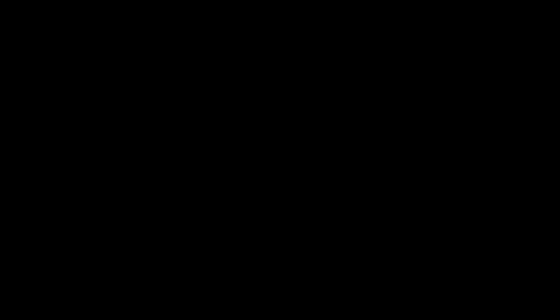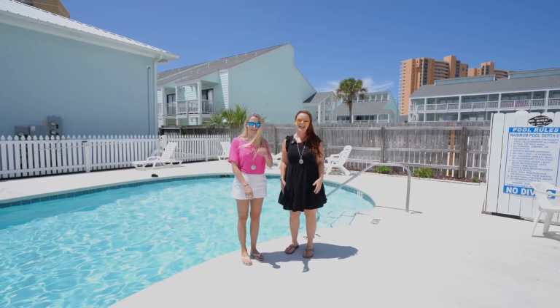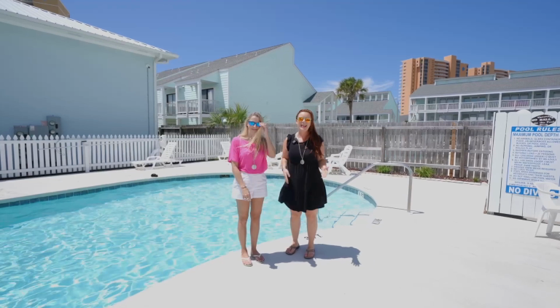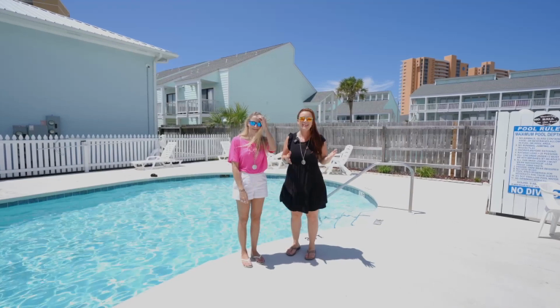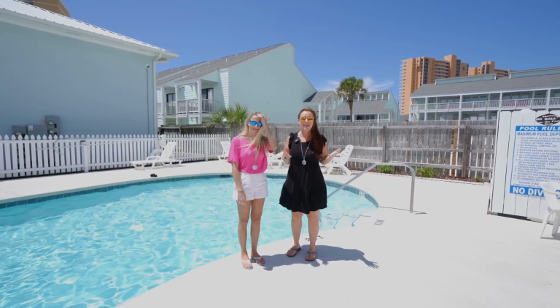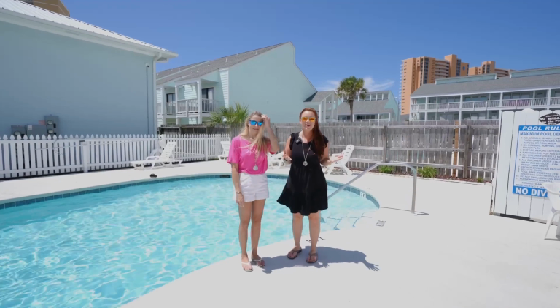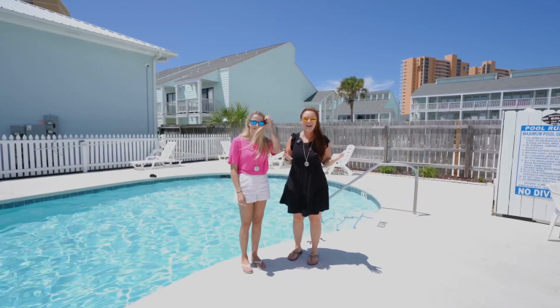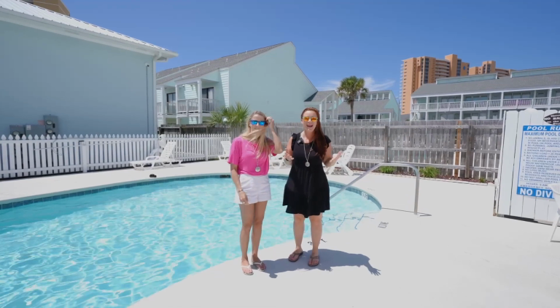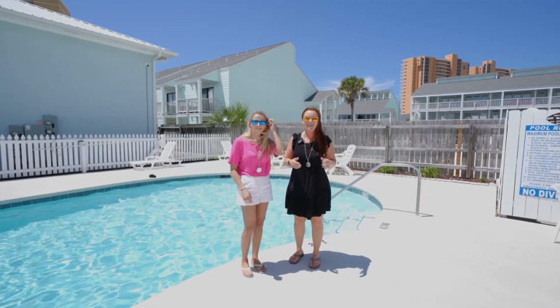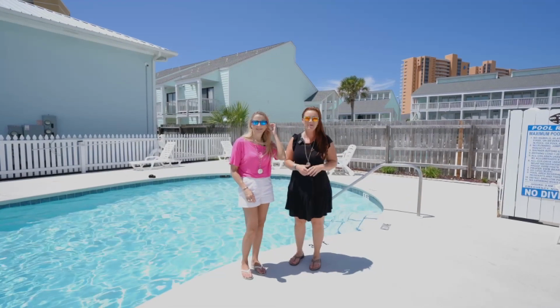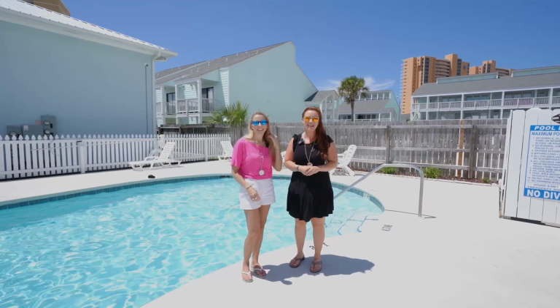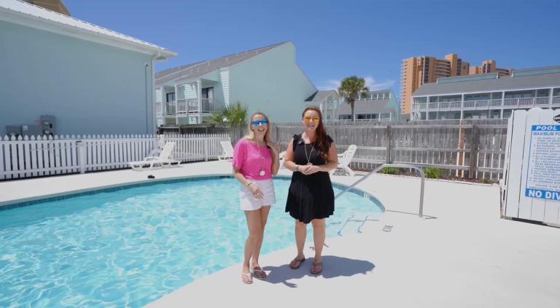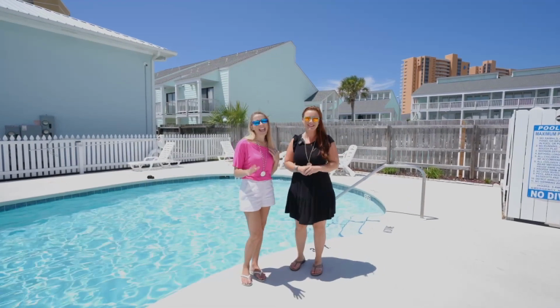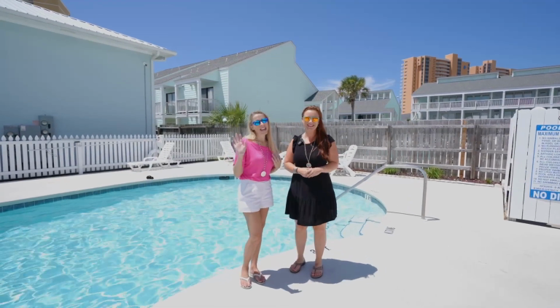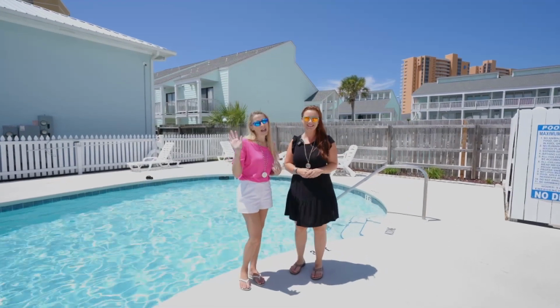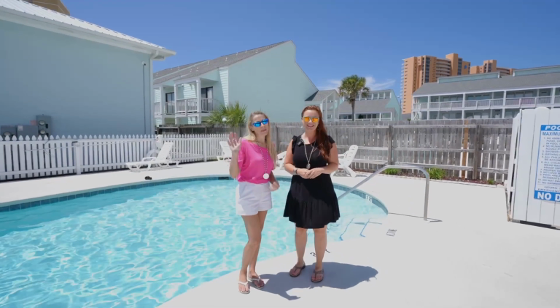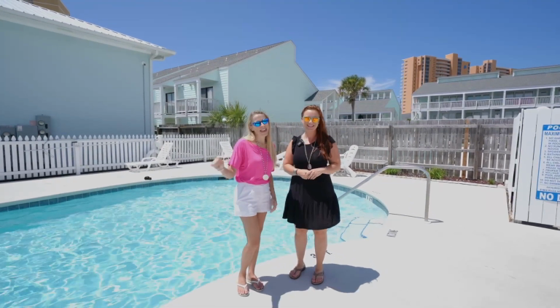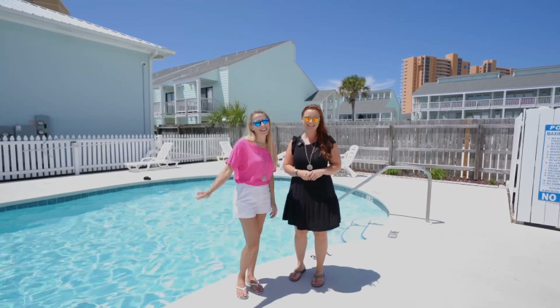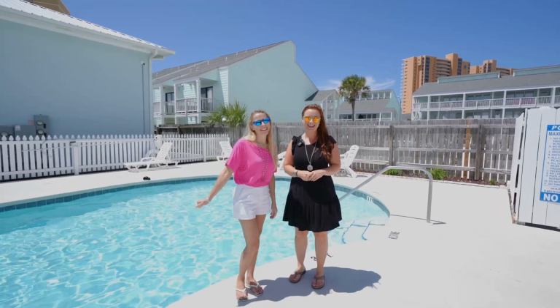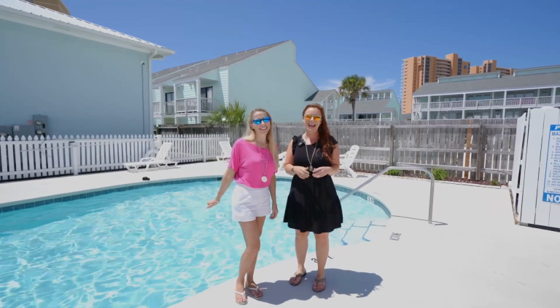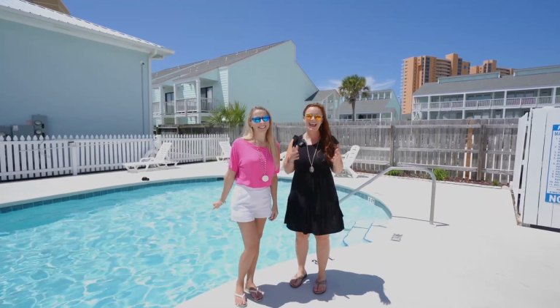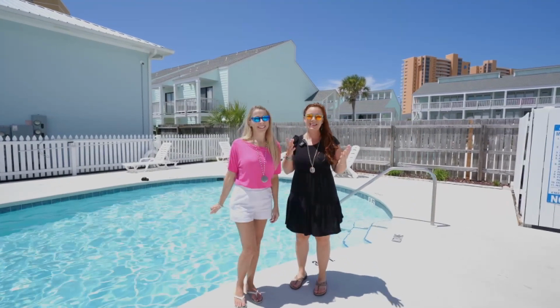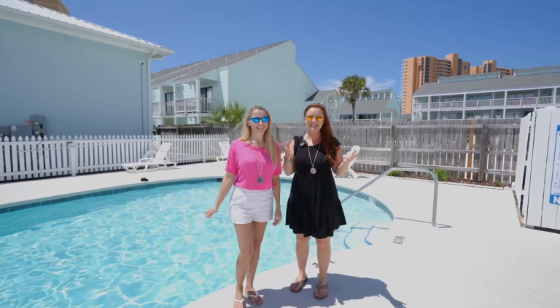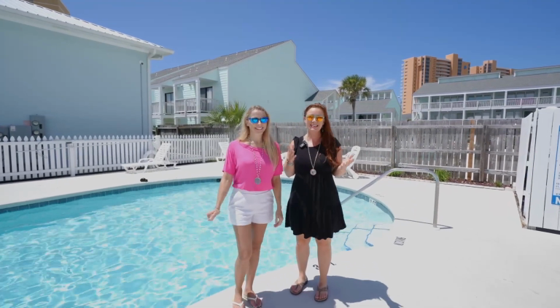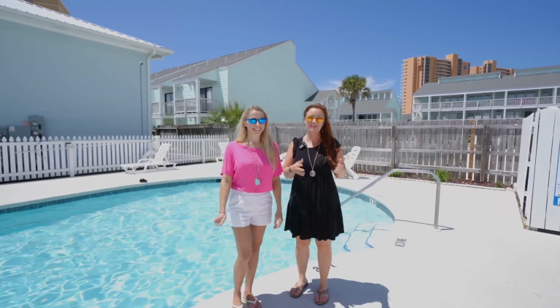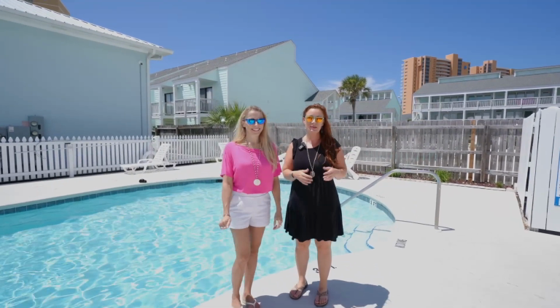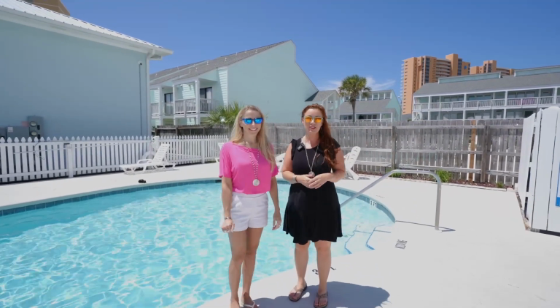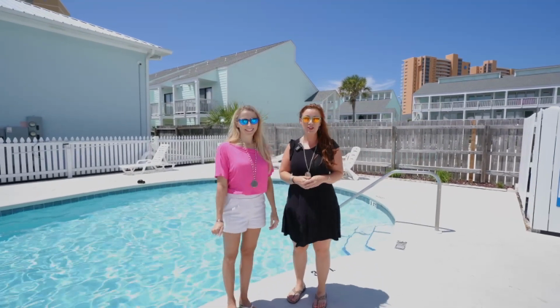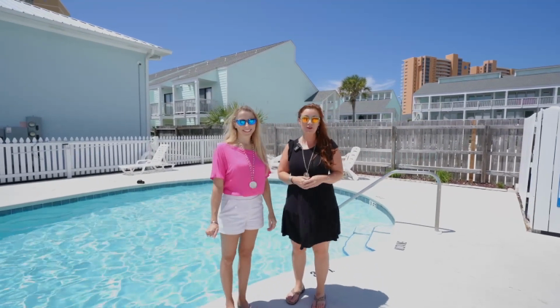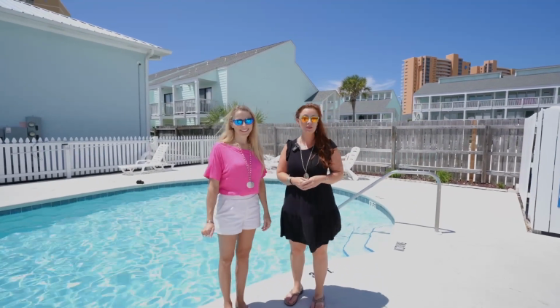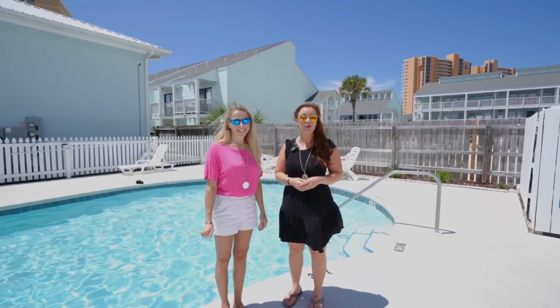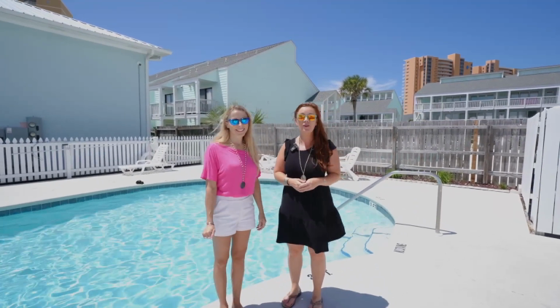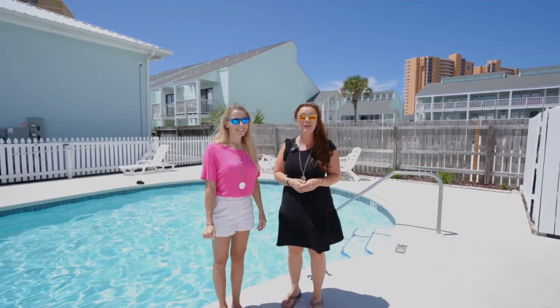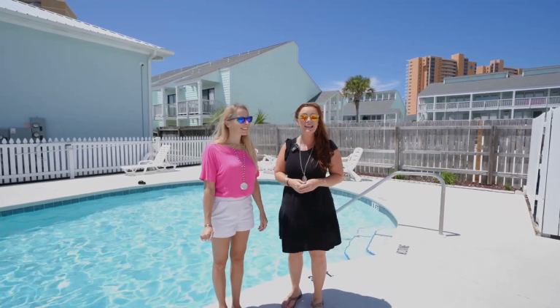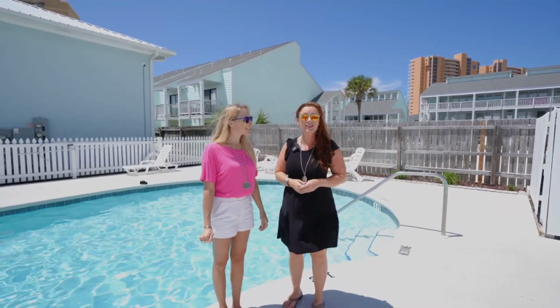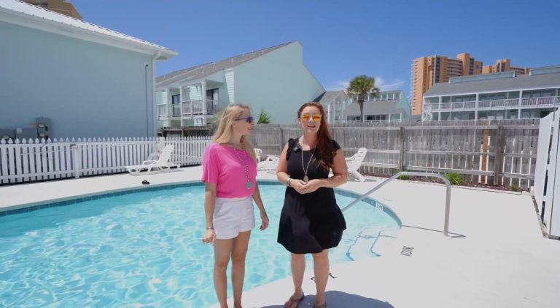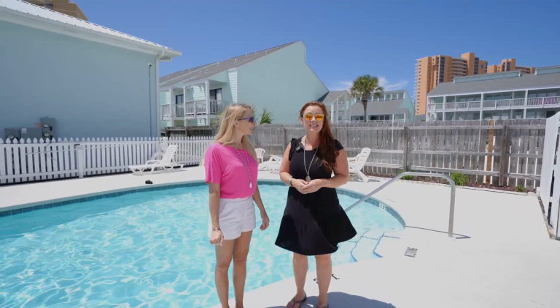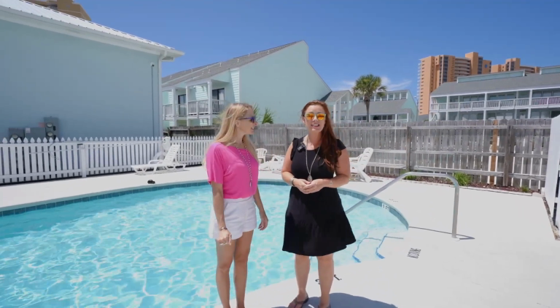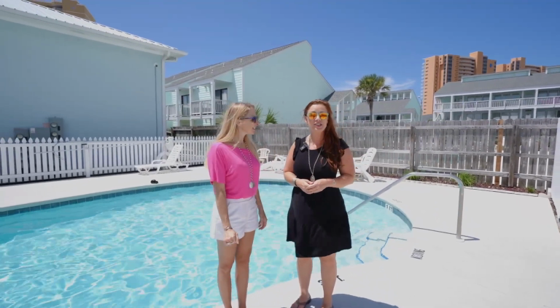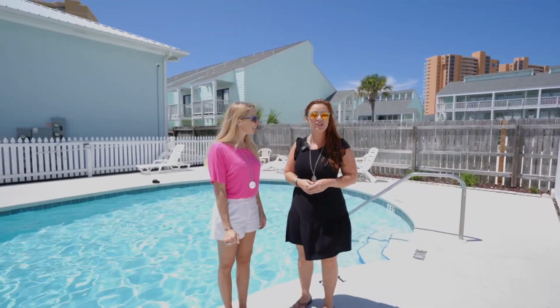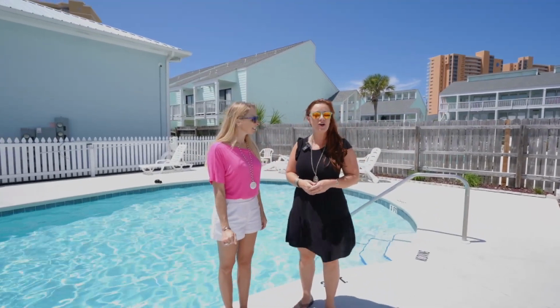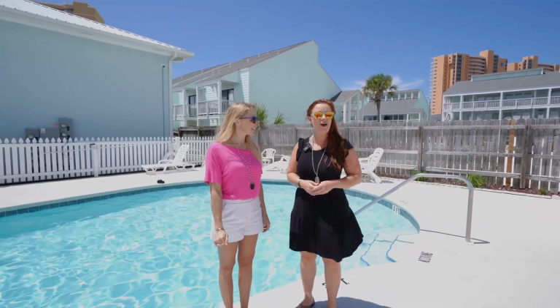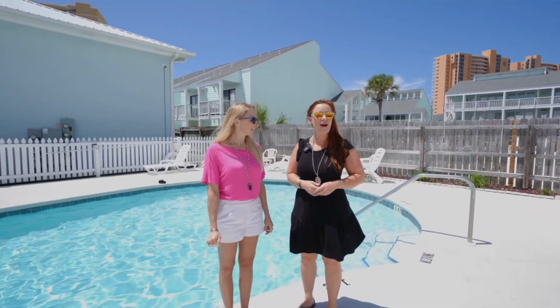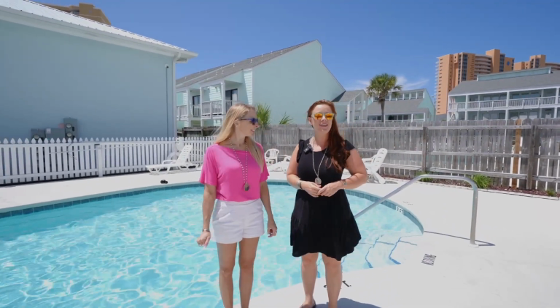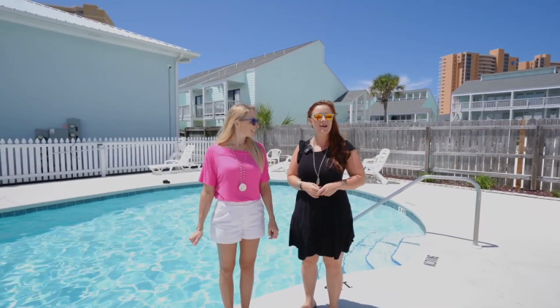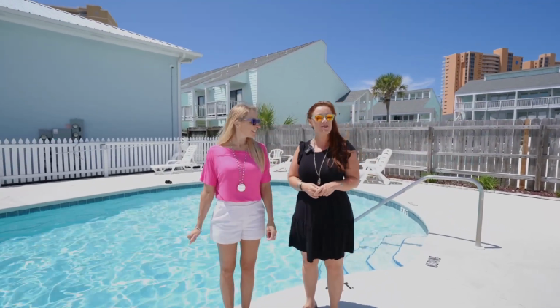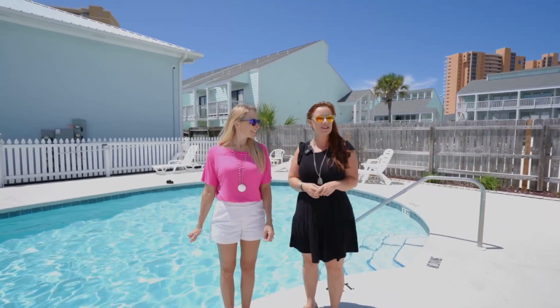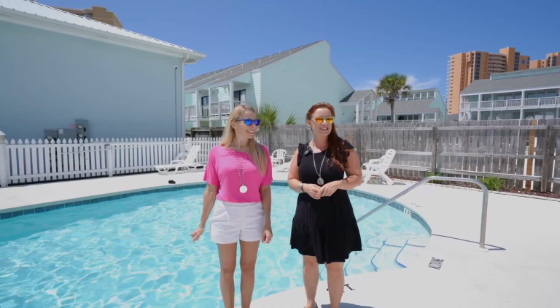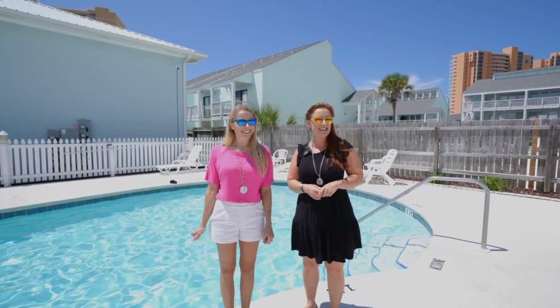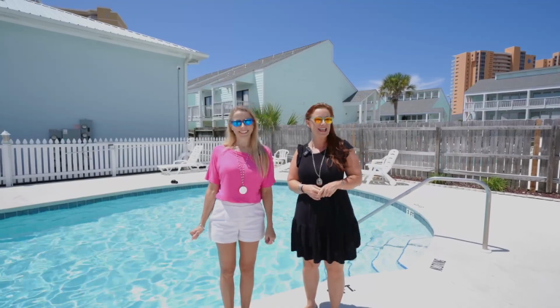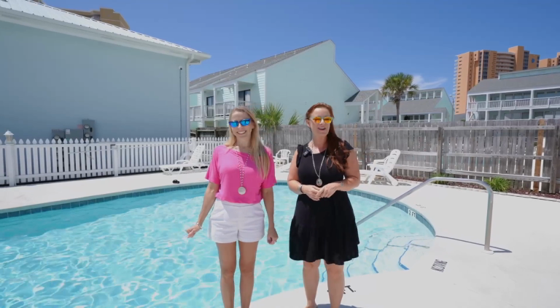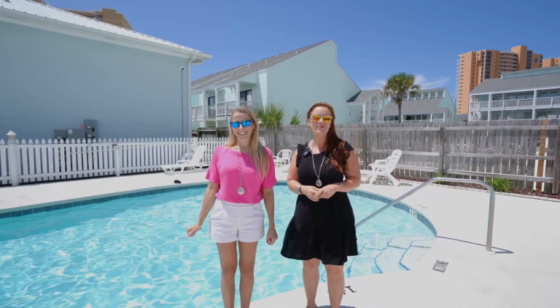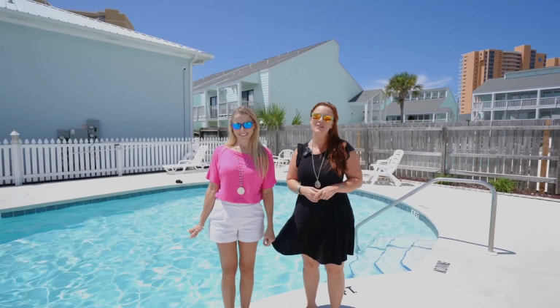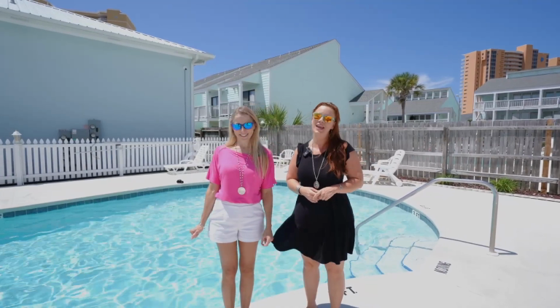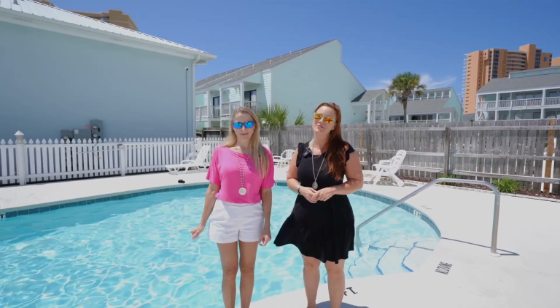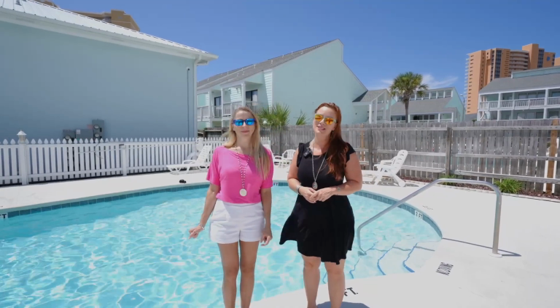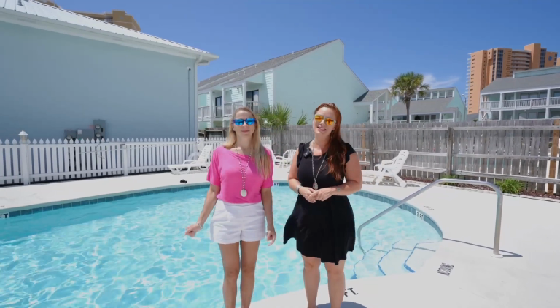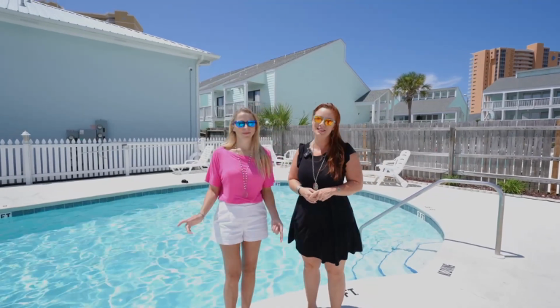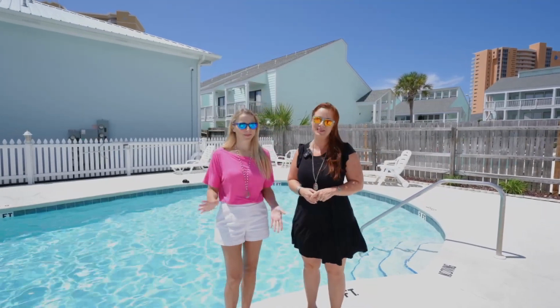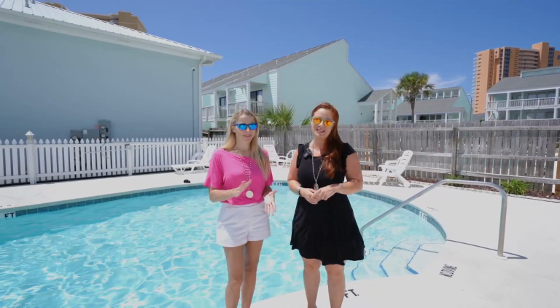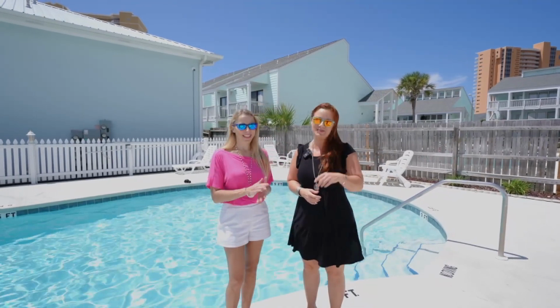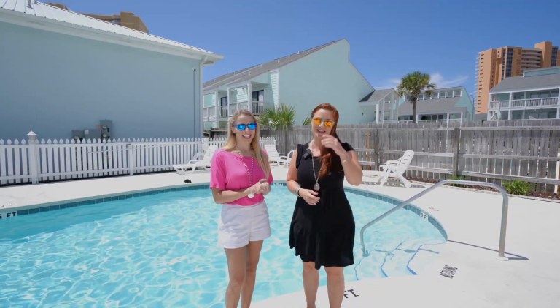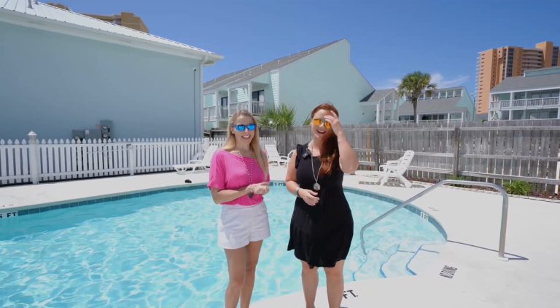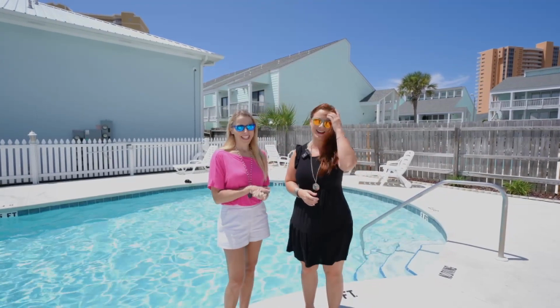Hey there, I'm Britt. And I'm Heather. And this is The Beach Show, your only internet TV show all about real estate on Panama City Beach and beyond.